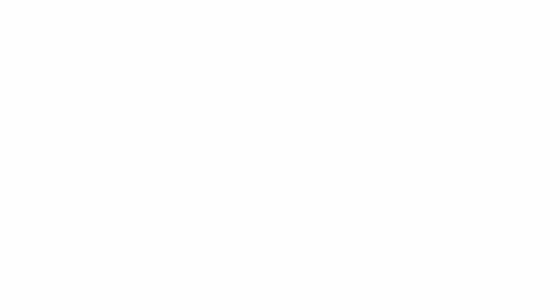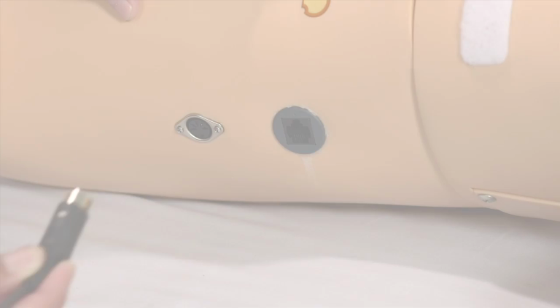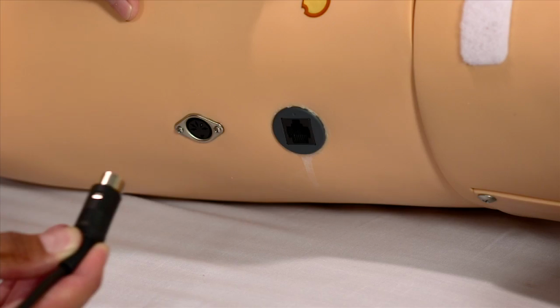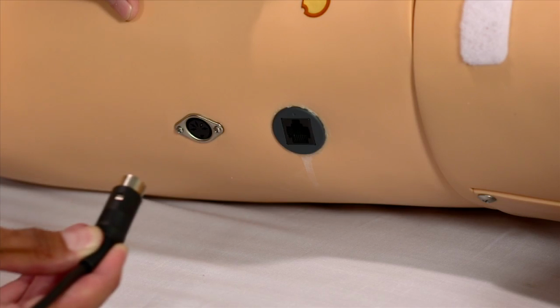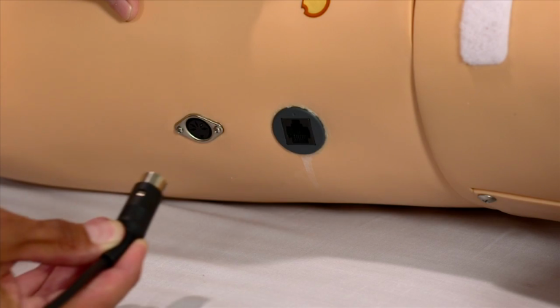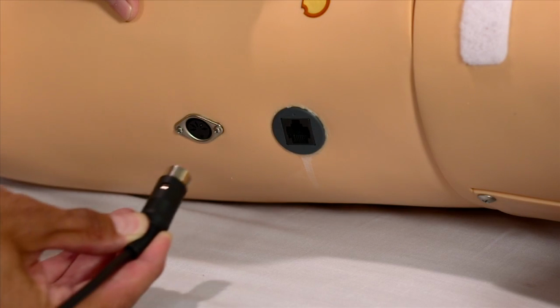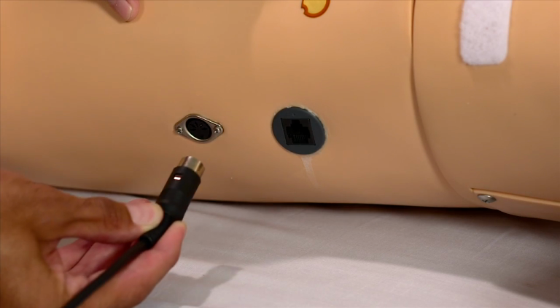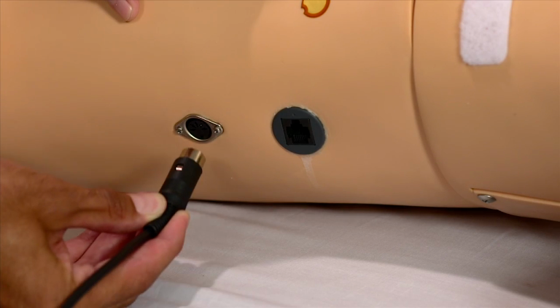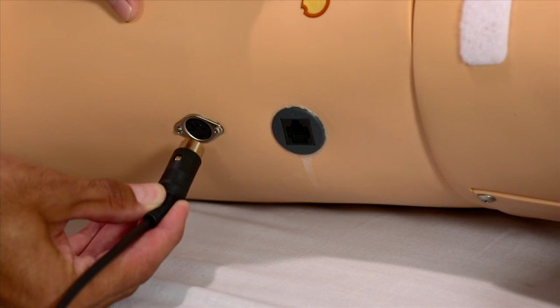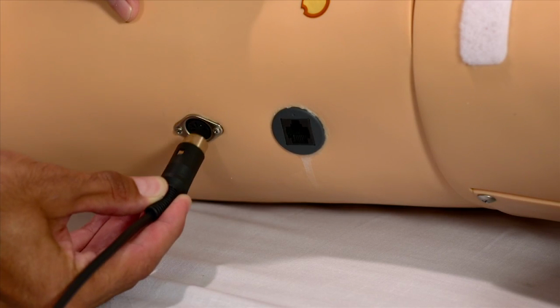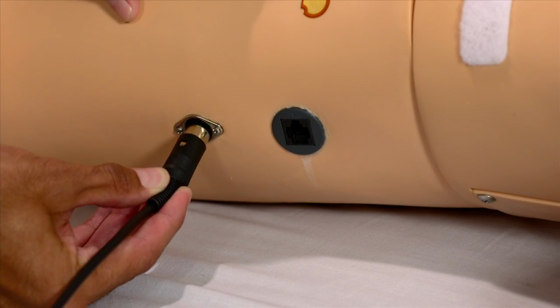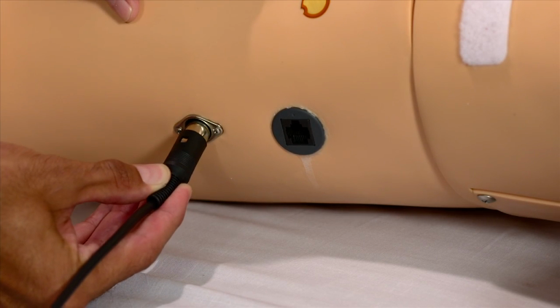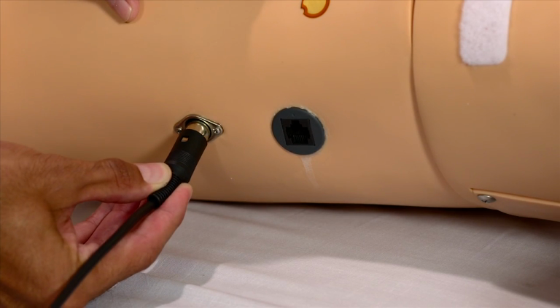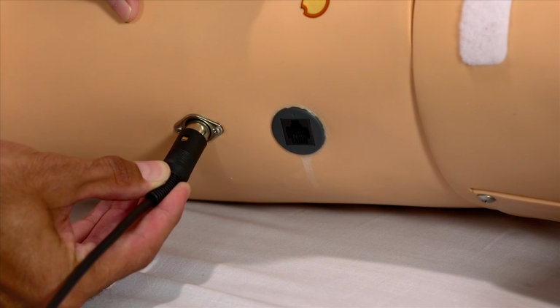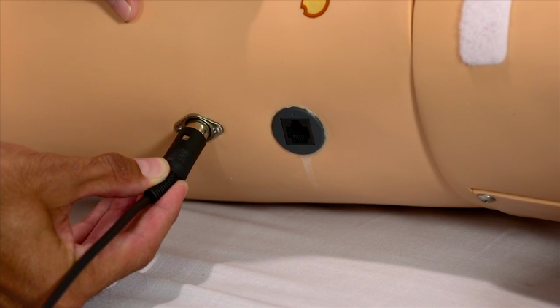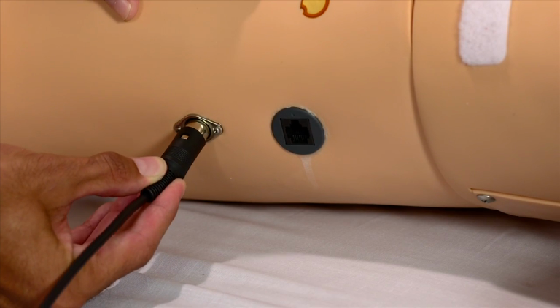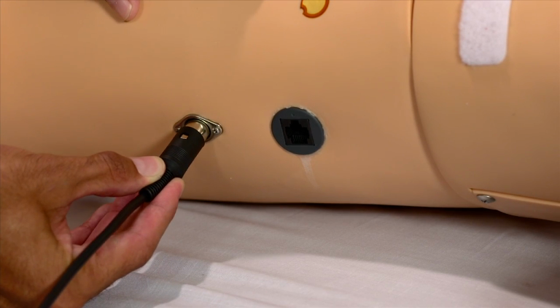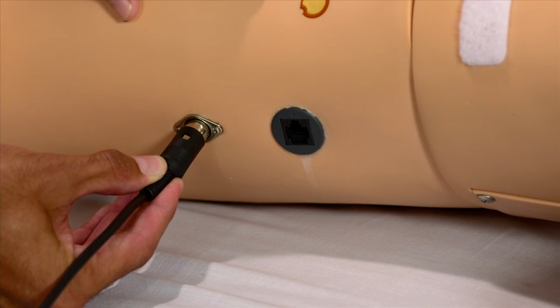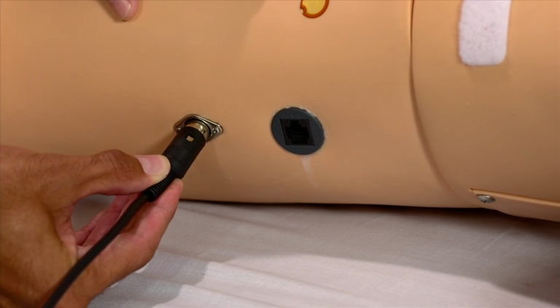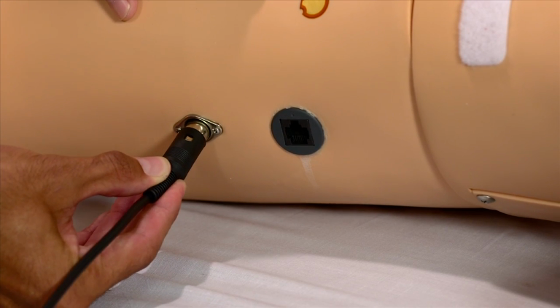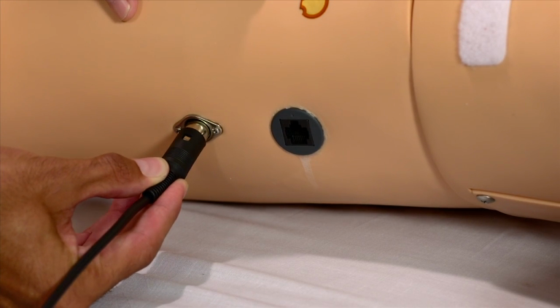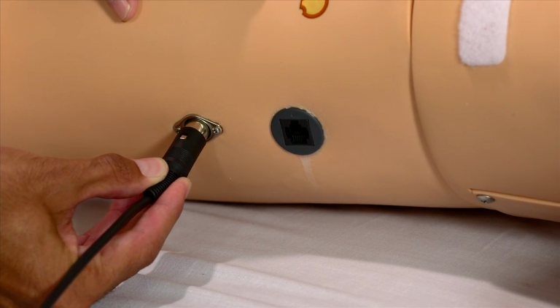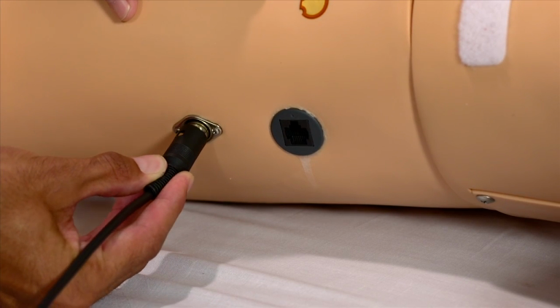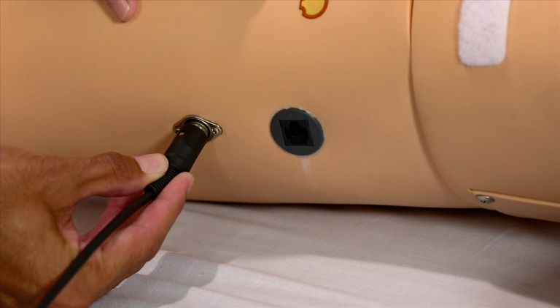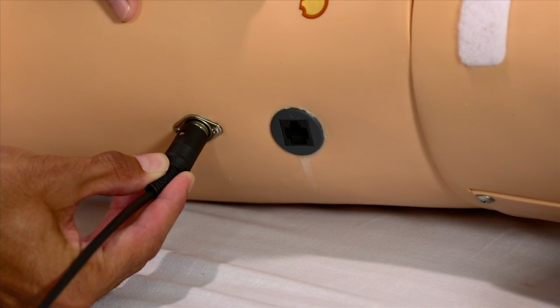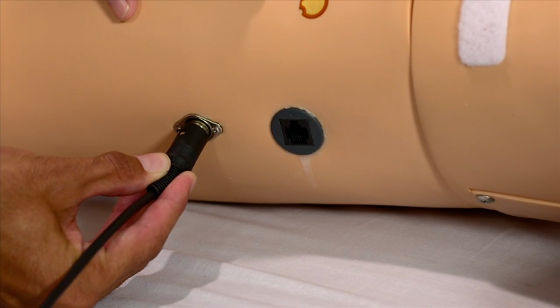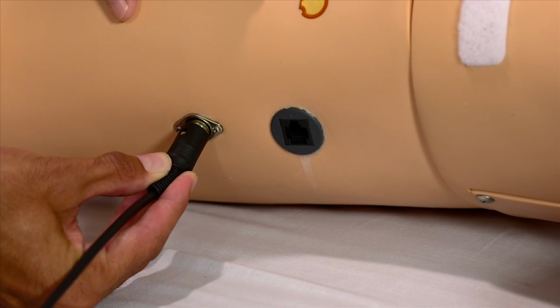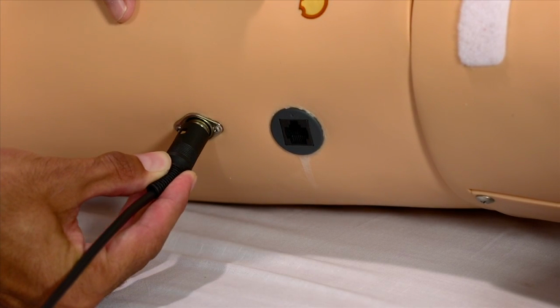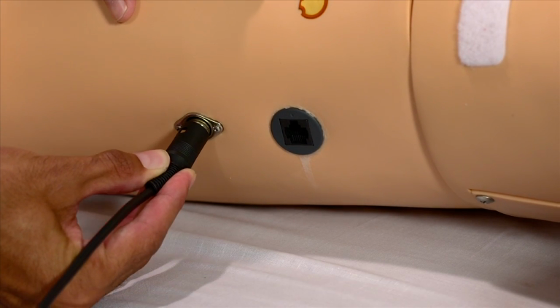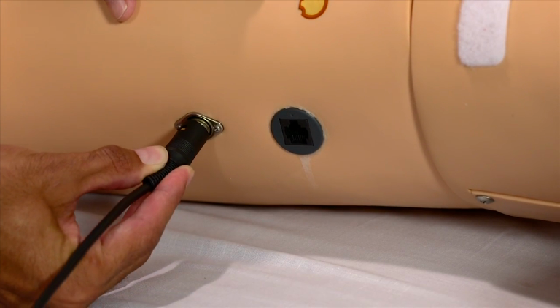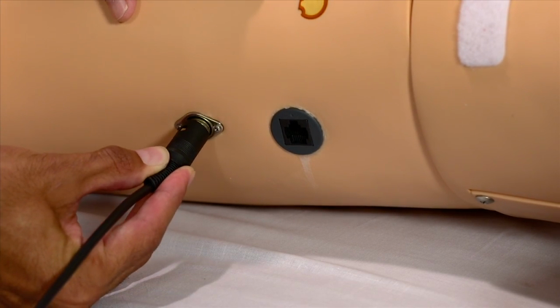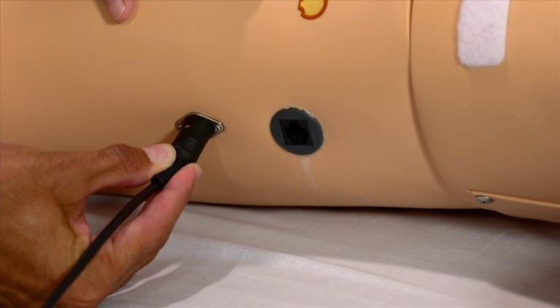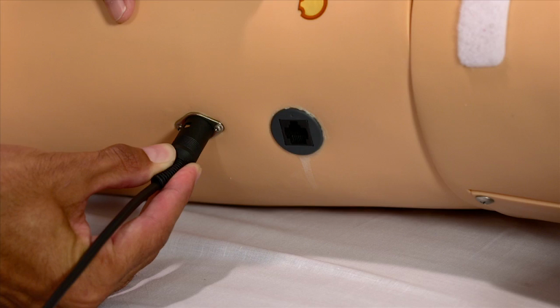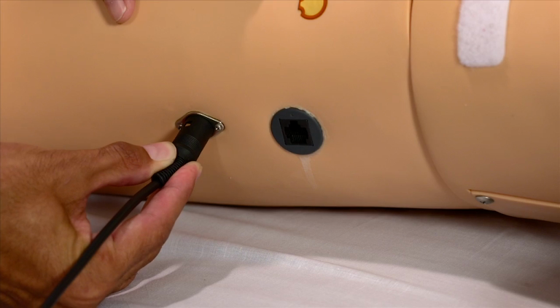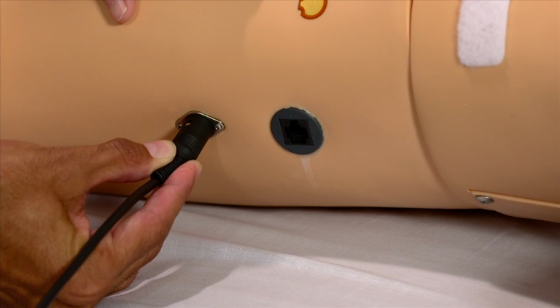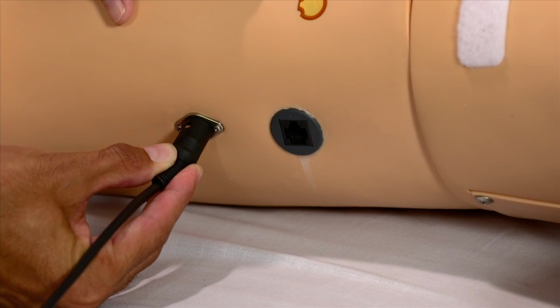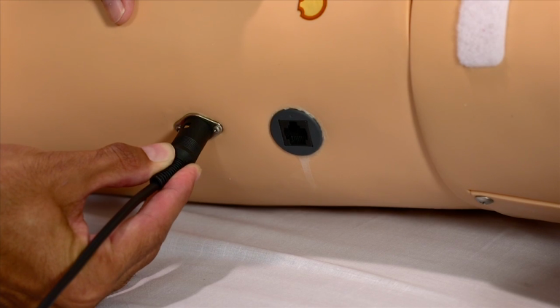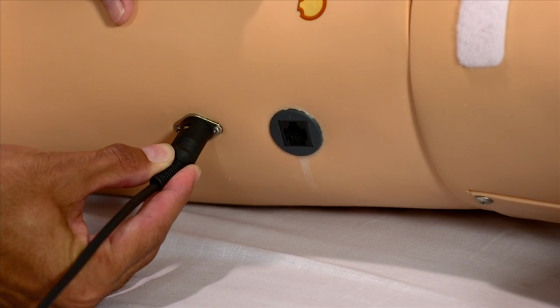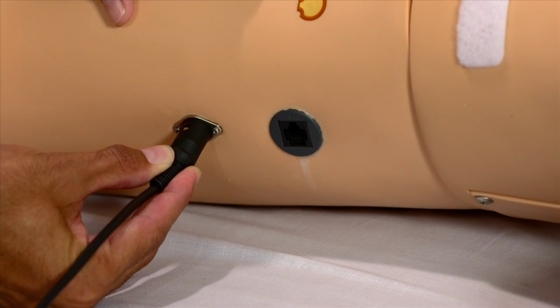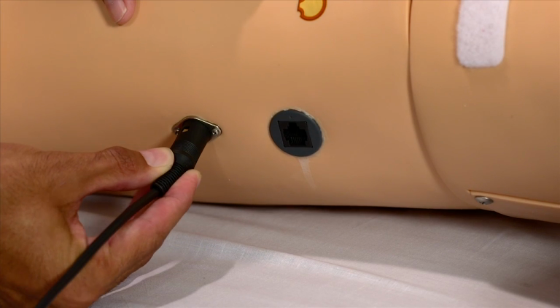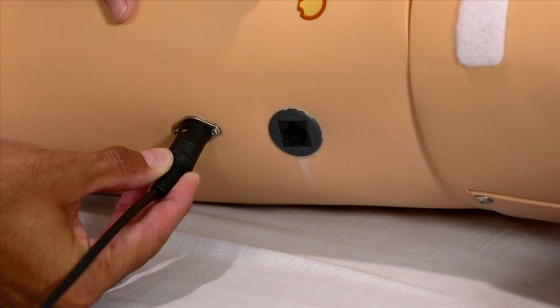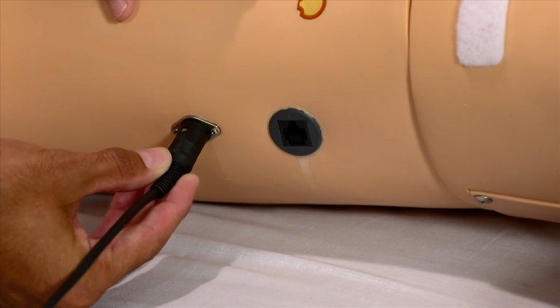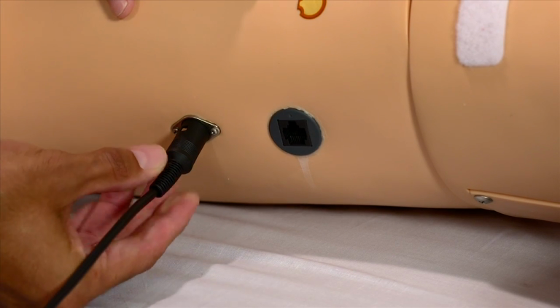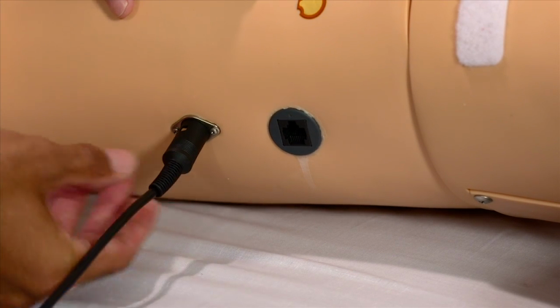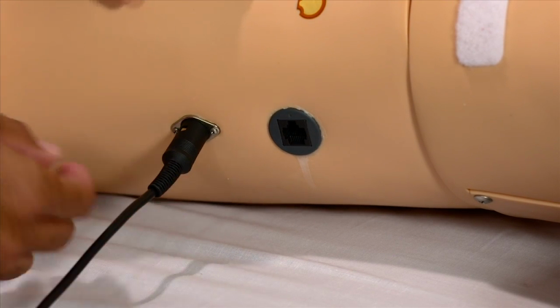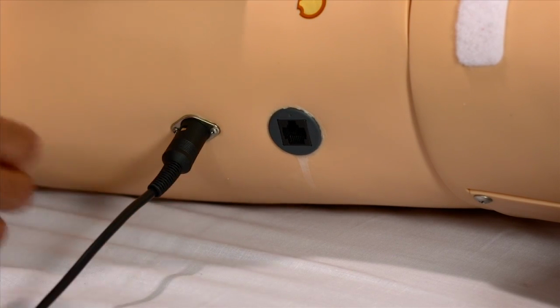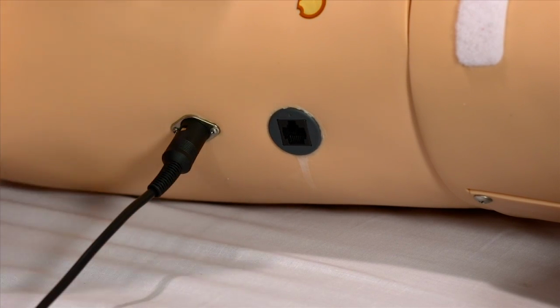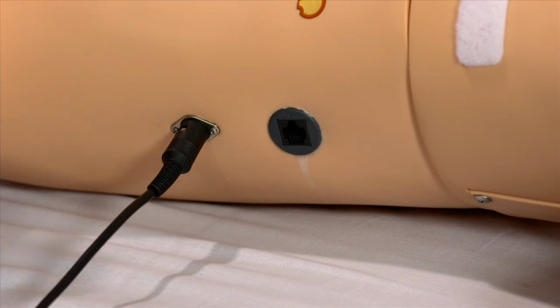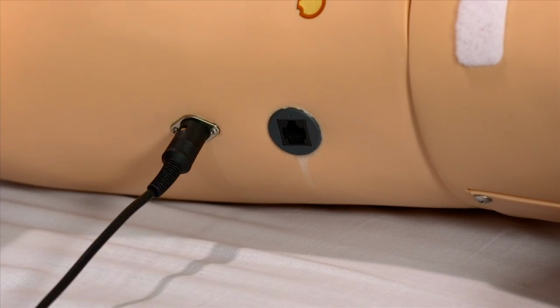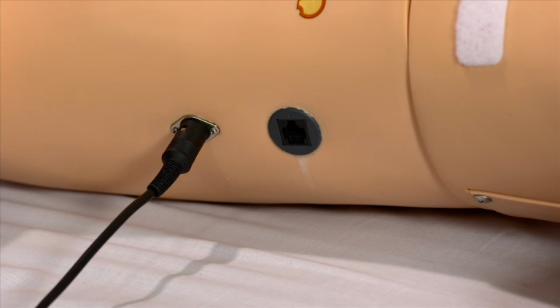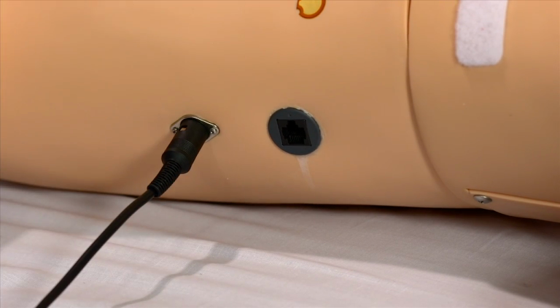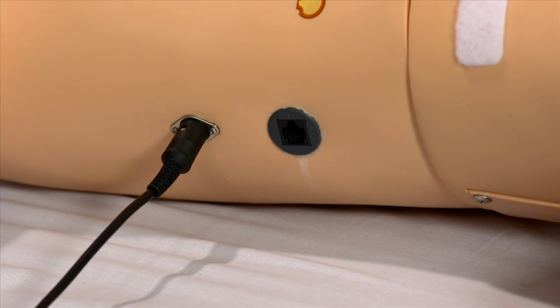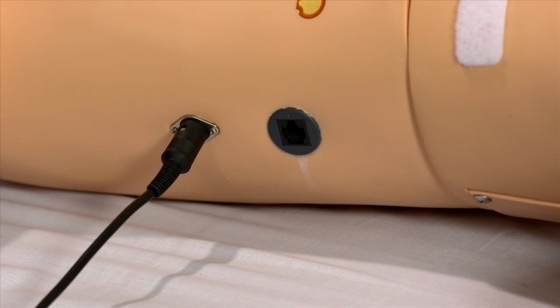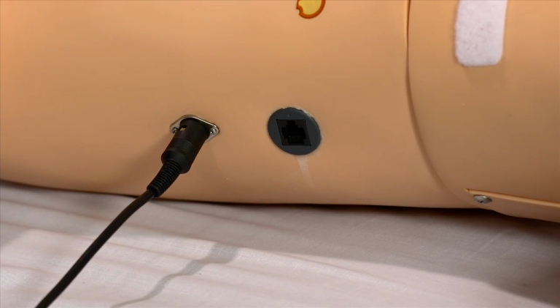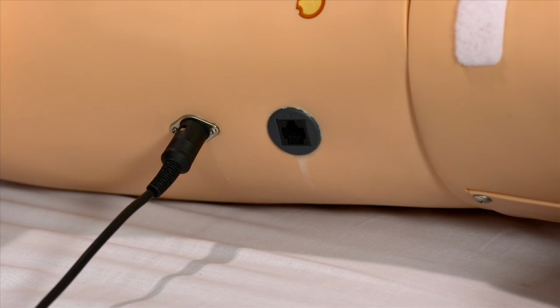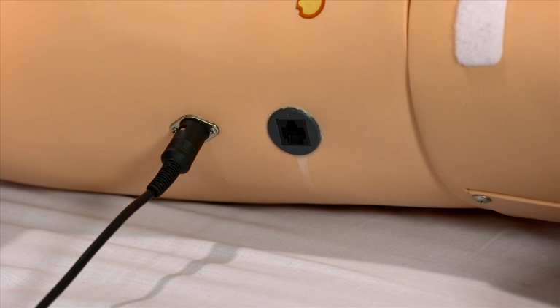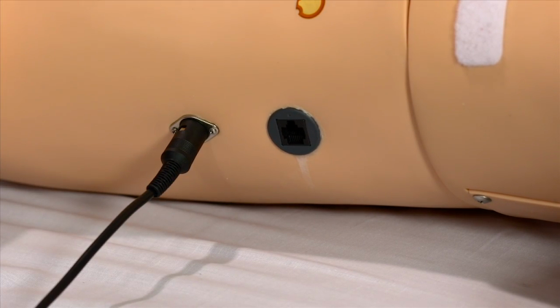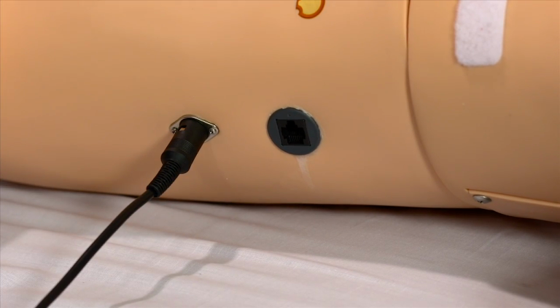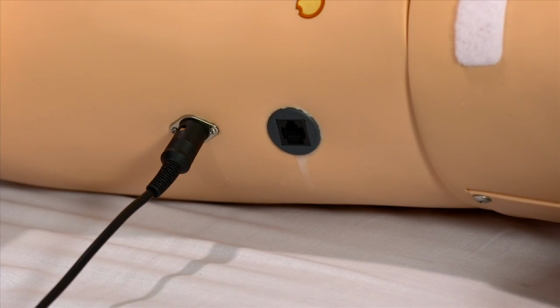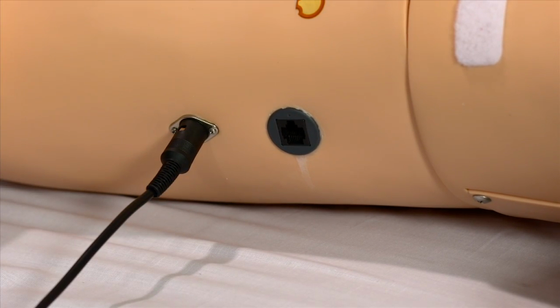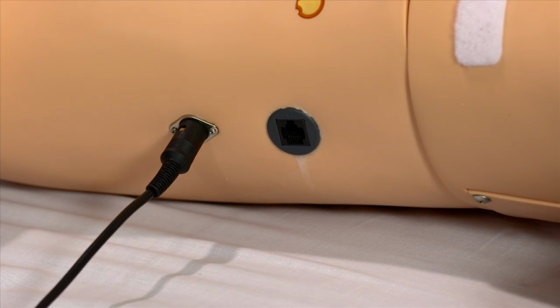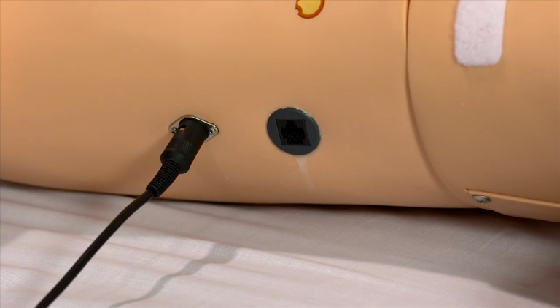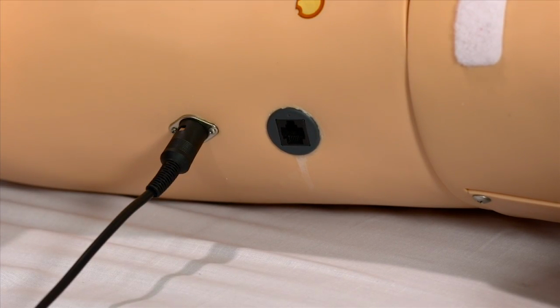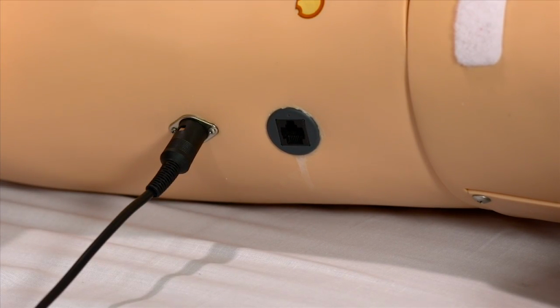To finalize NOEL's setup, connect the AC adapter to the power connector located on NOEL's right side.